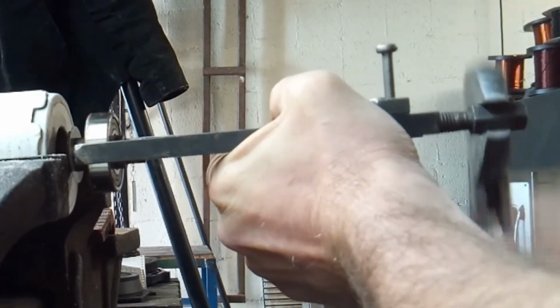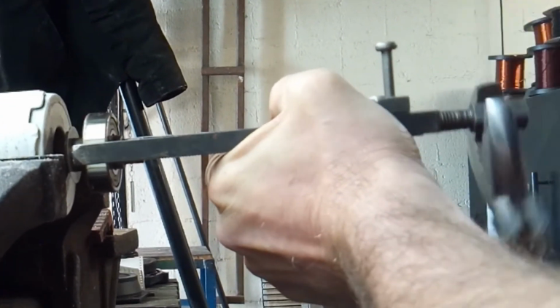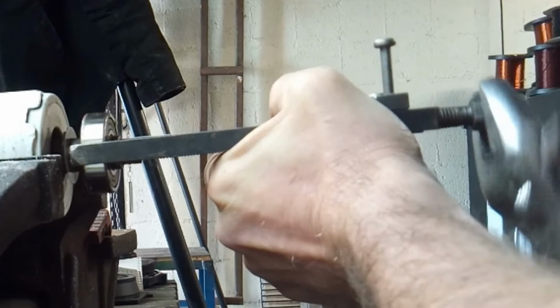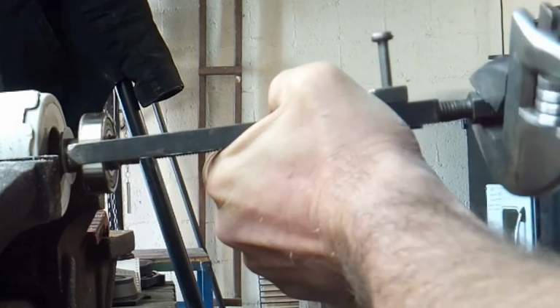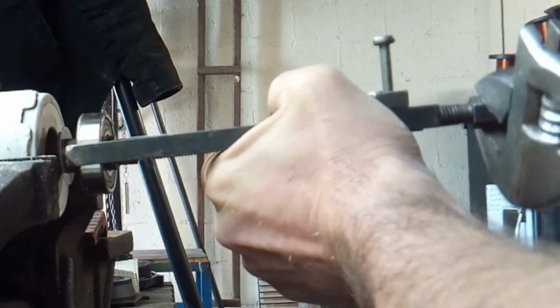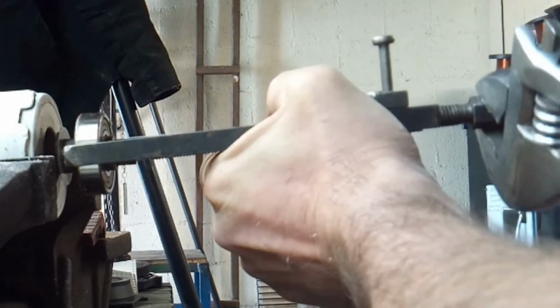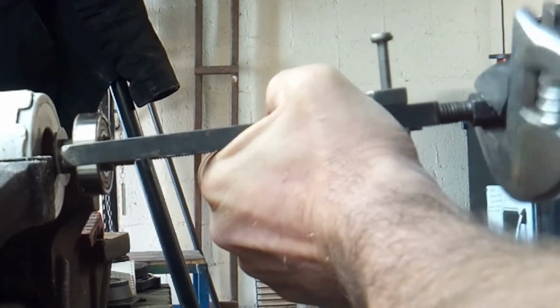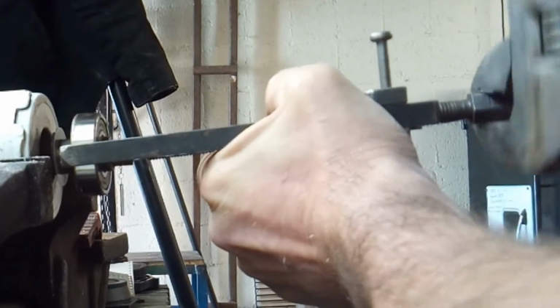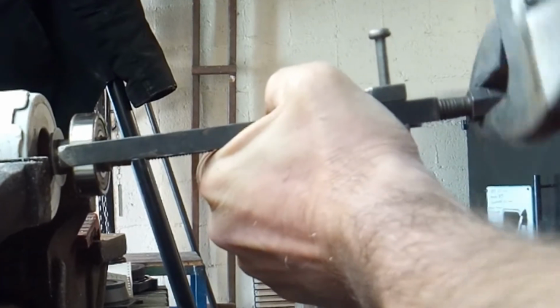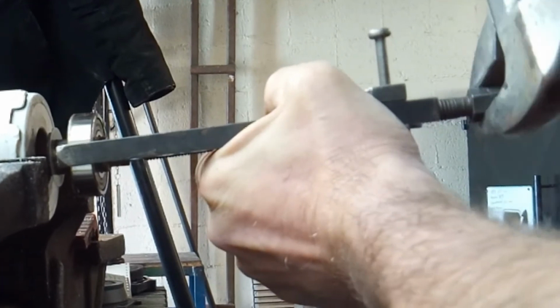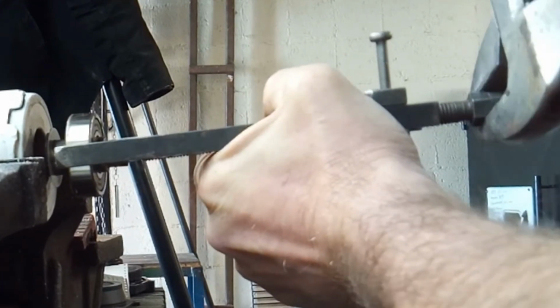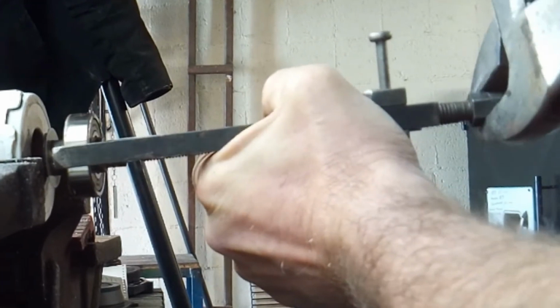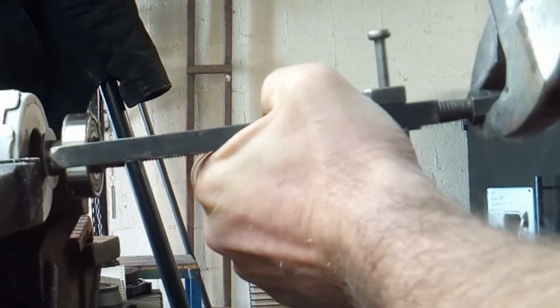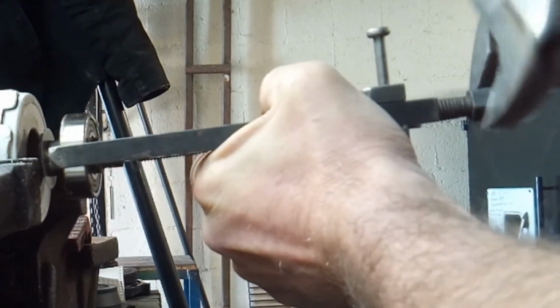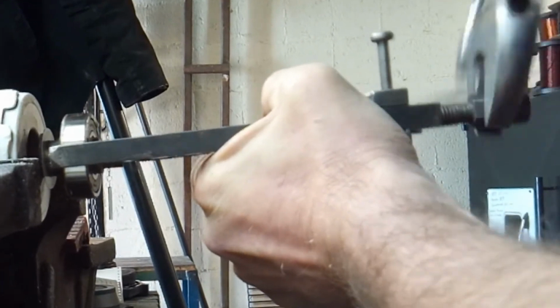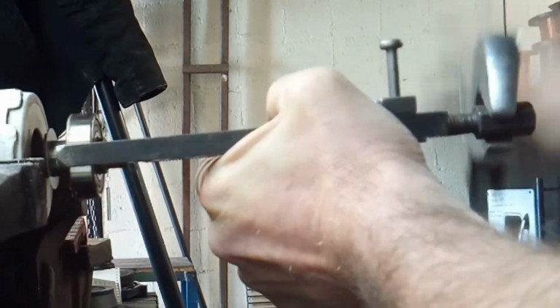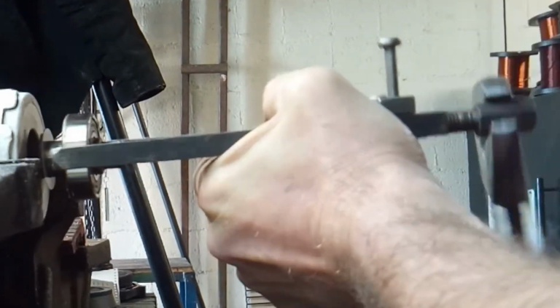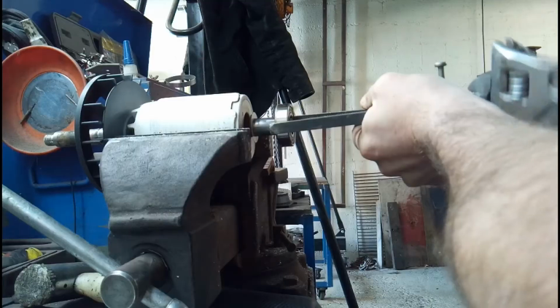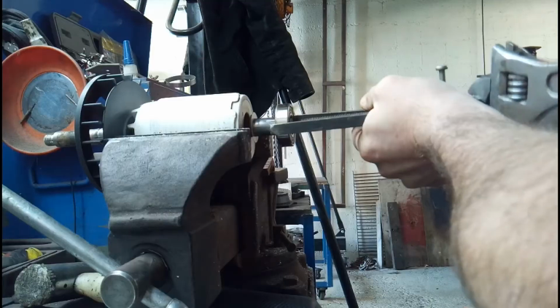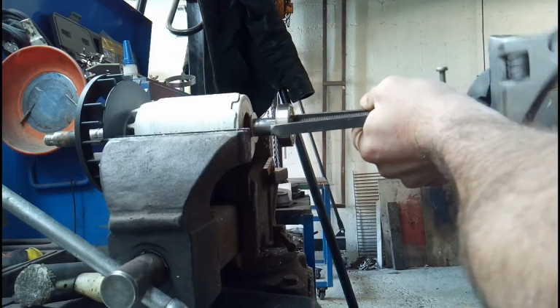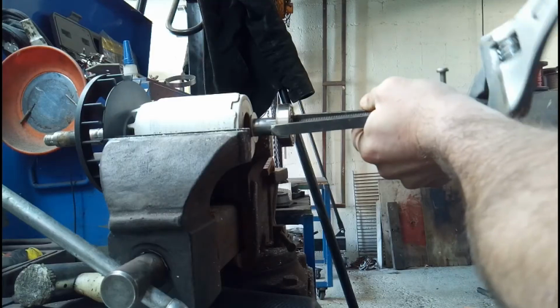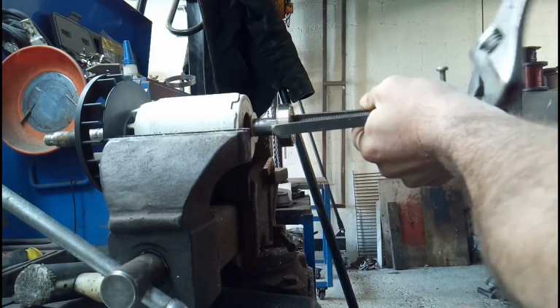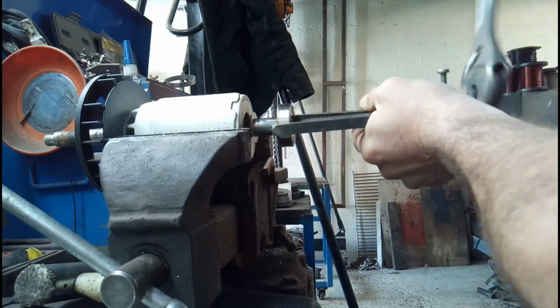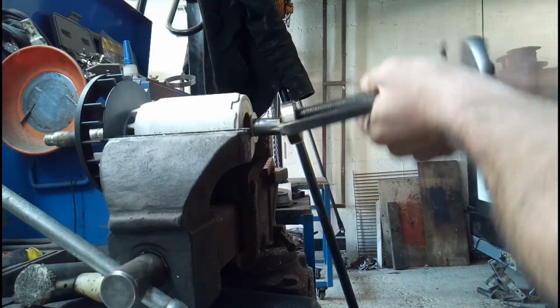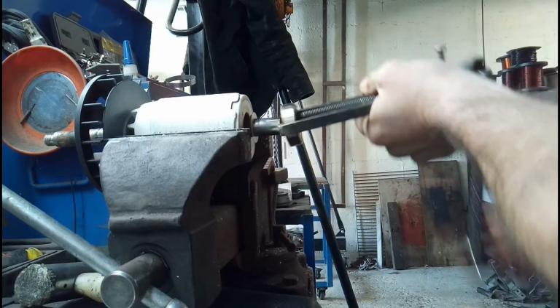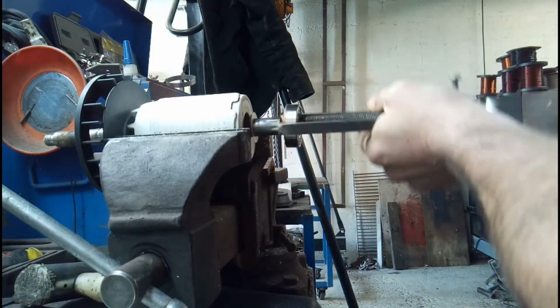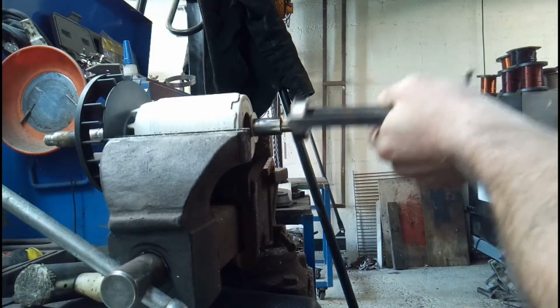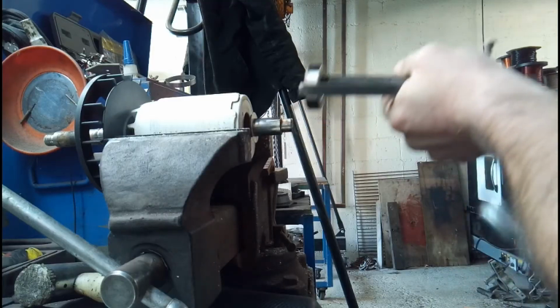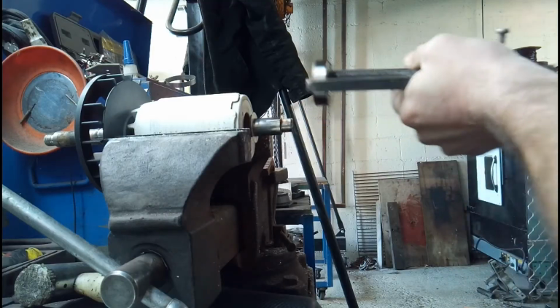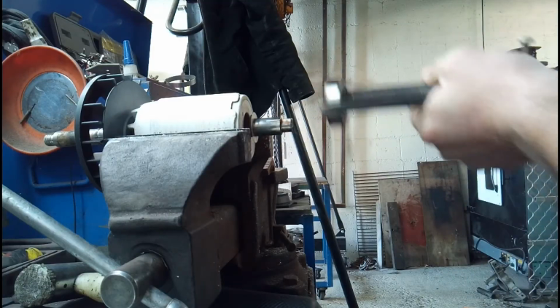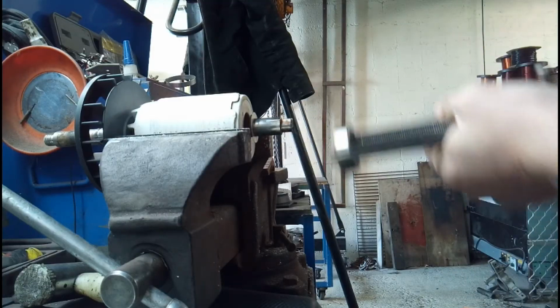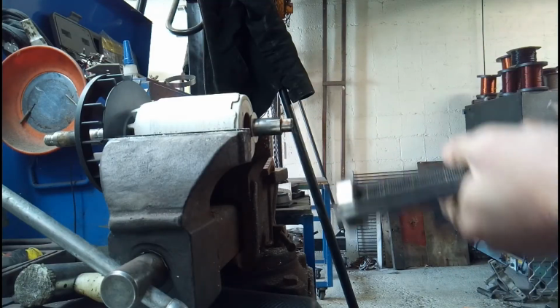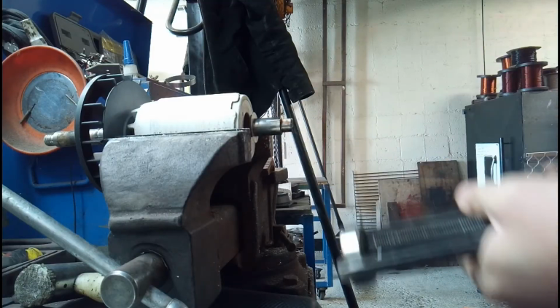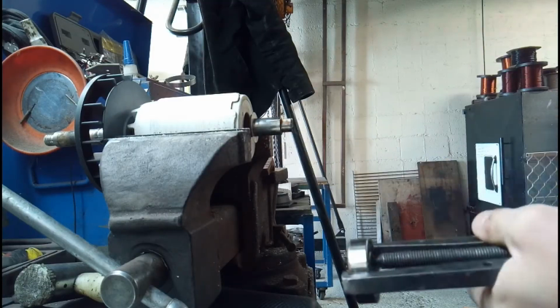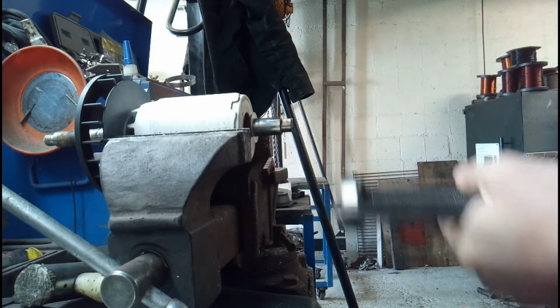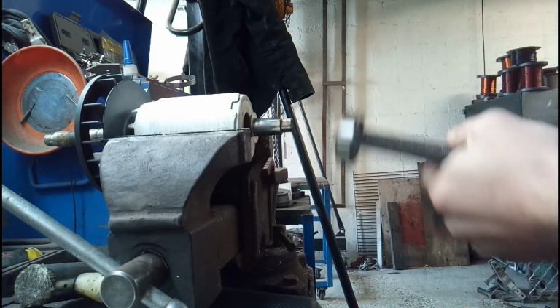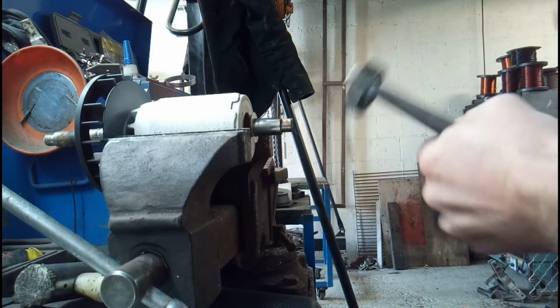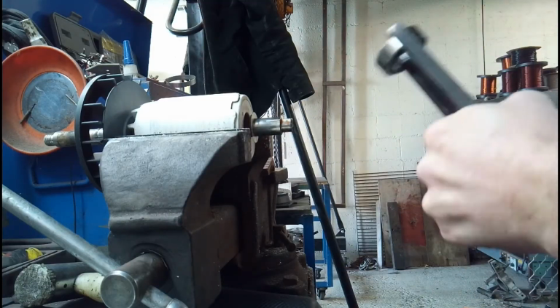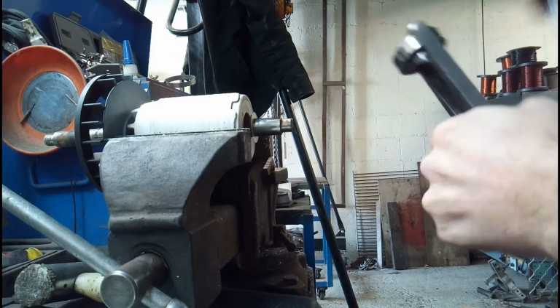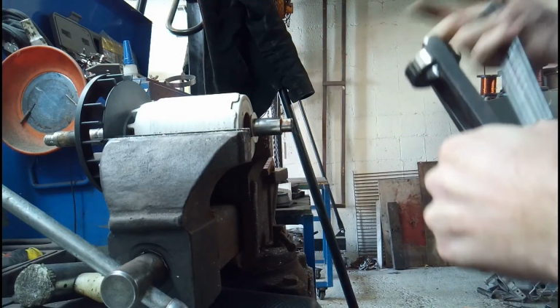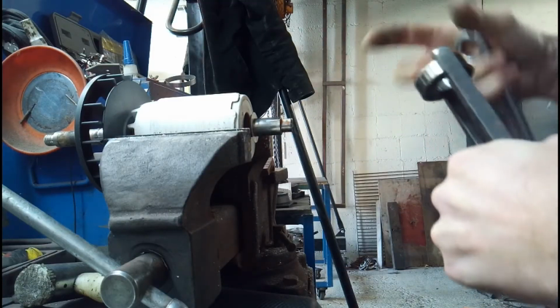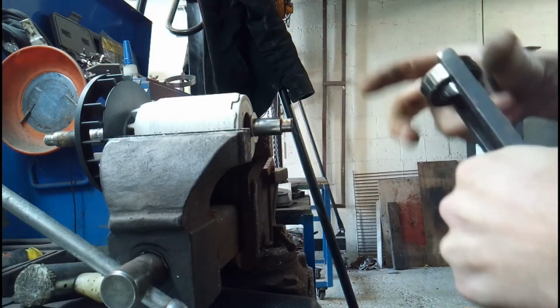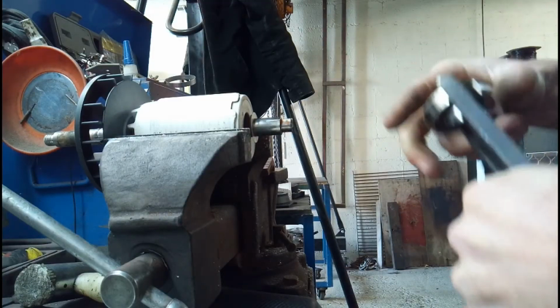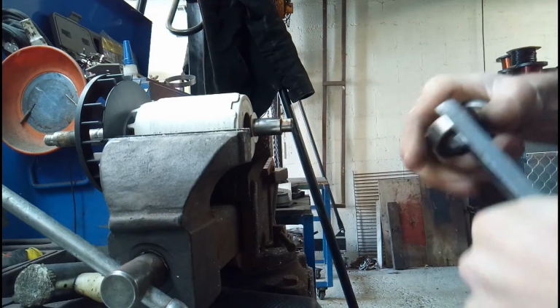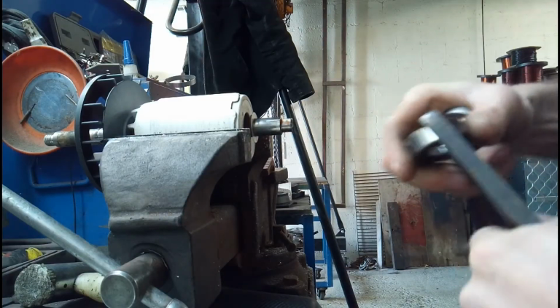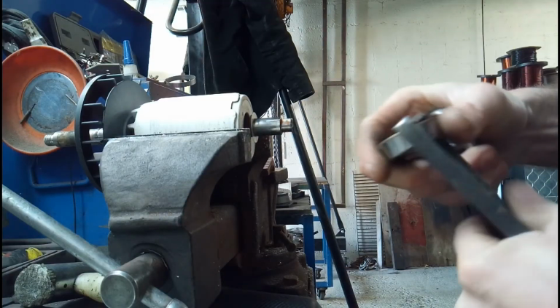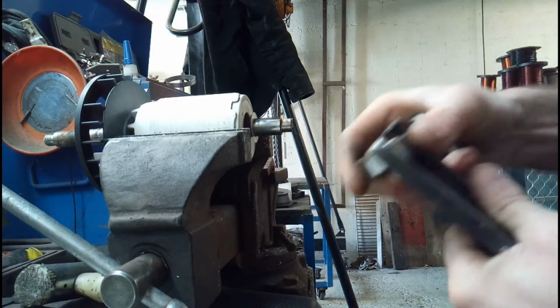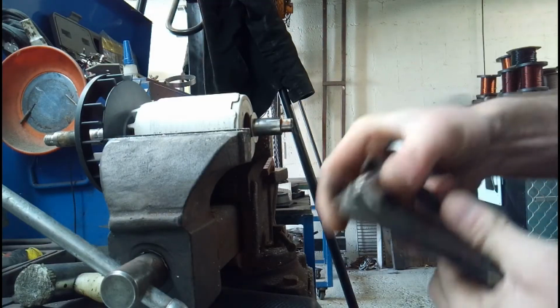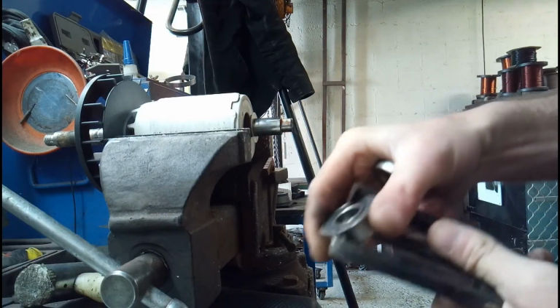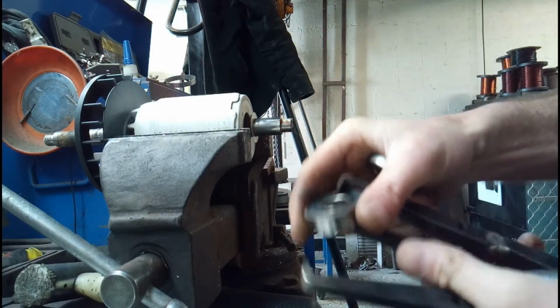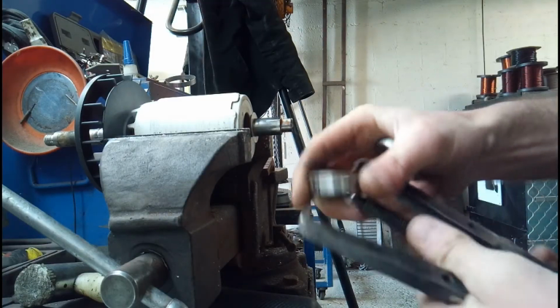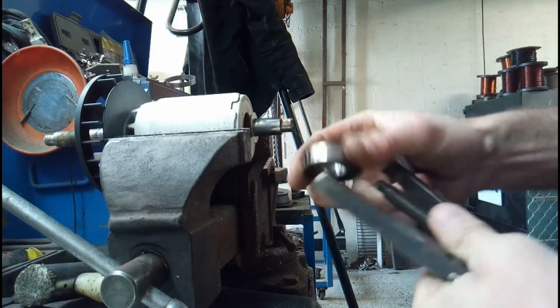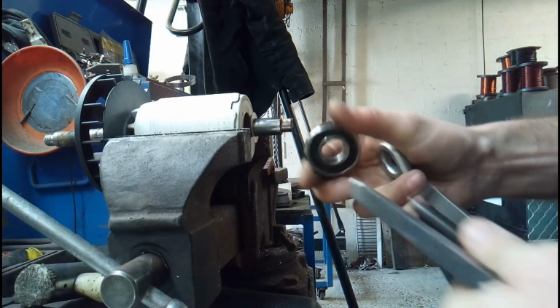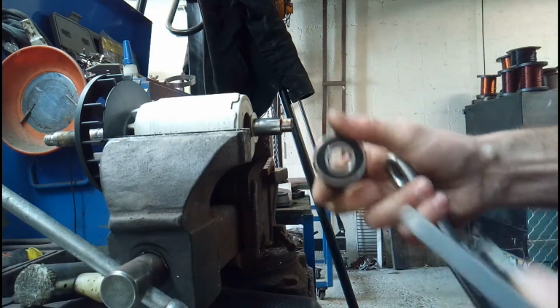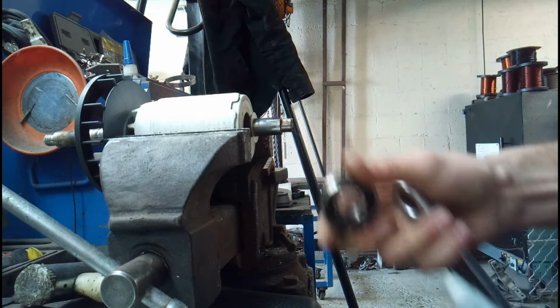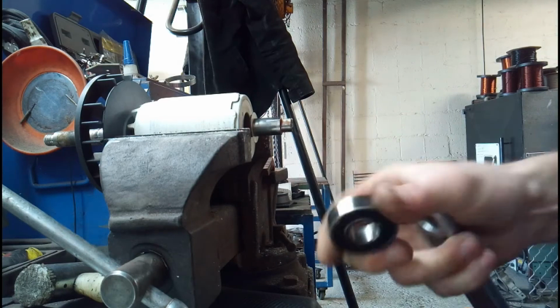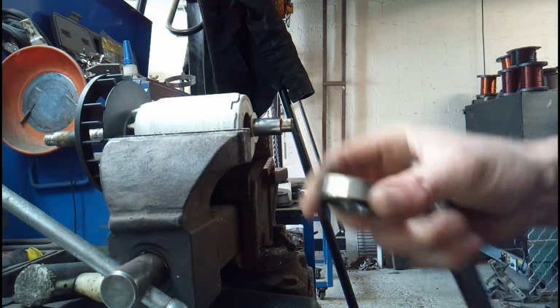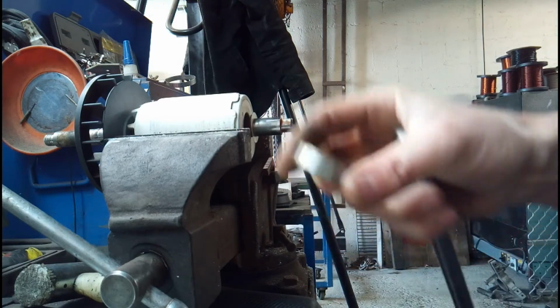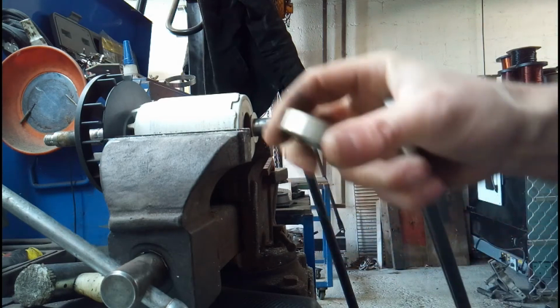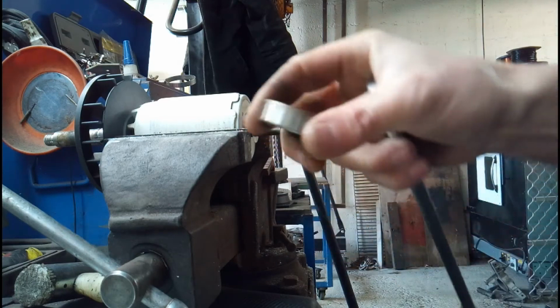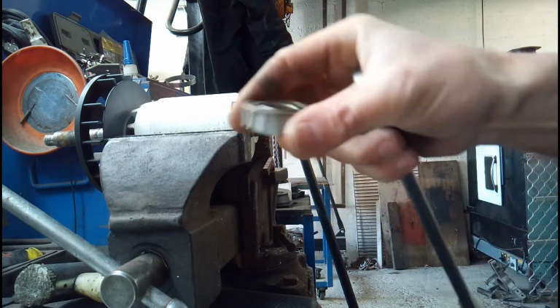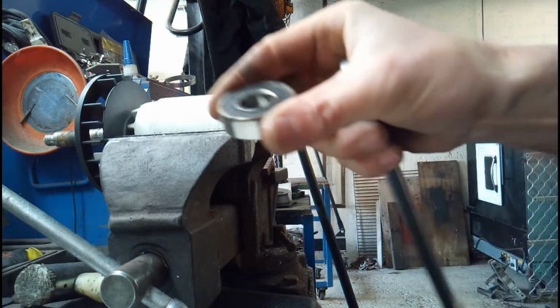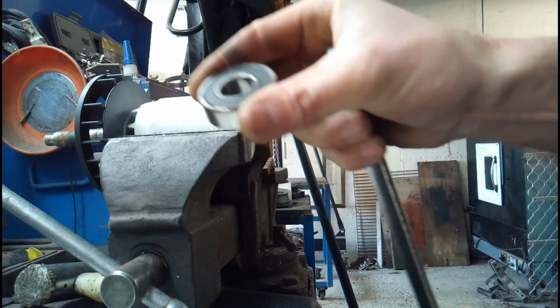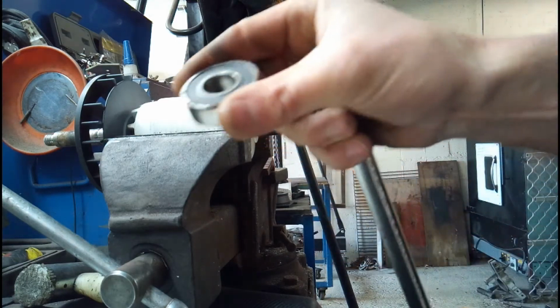So that's the end of this section of the video — removing the bearings. Next we'll be putting new bearings back on again.